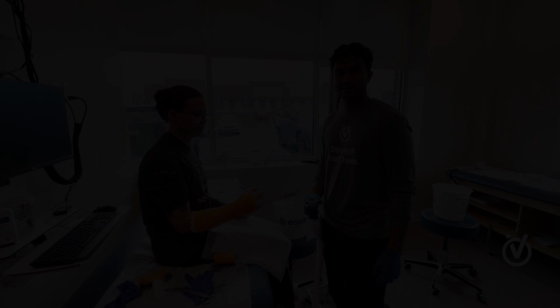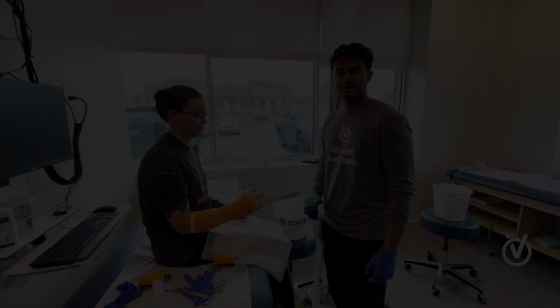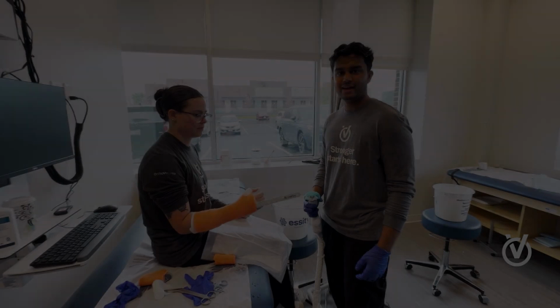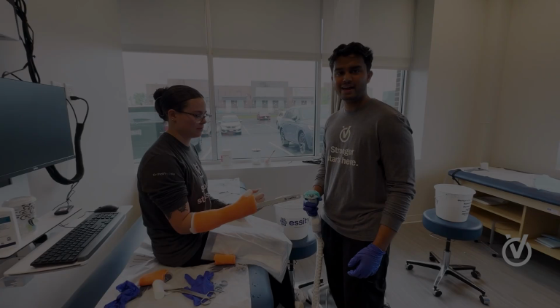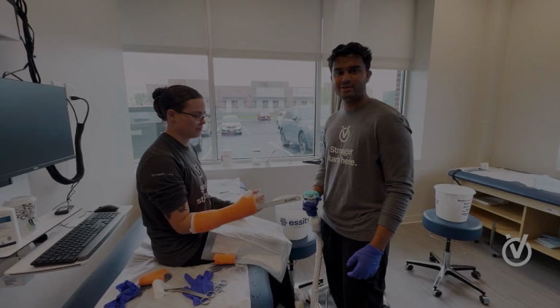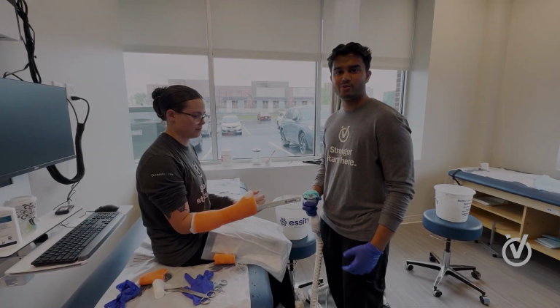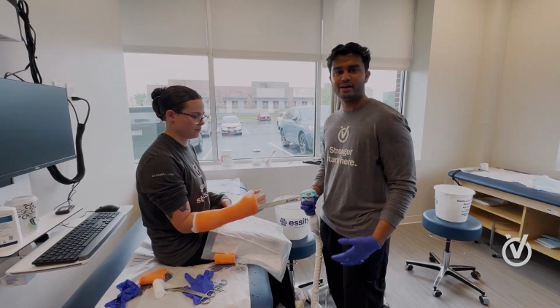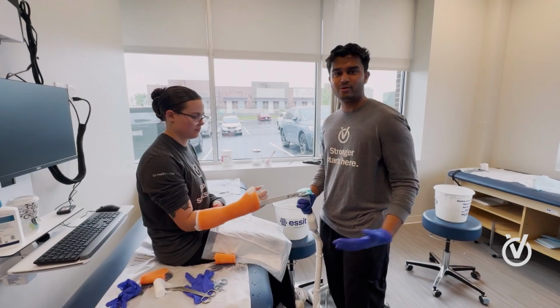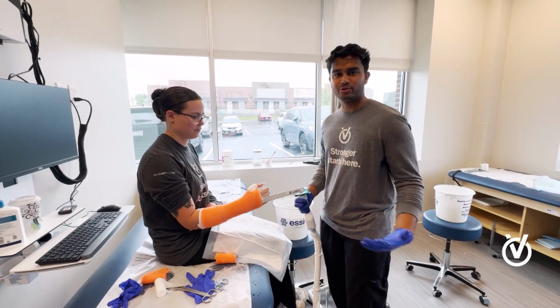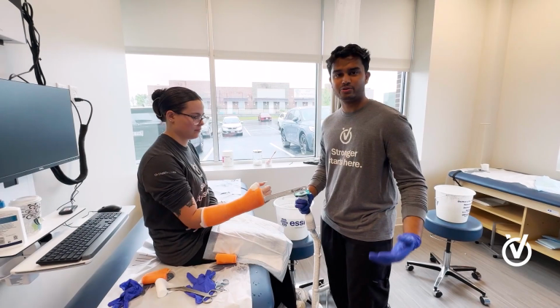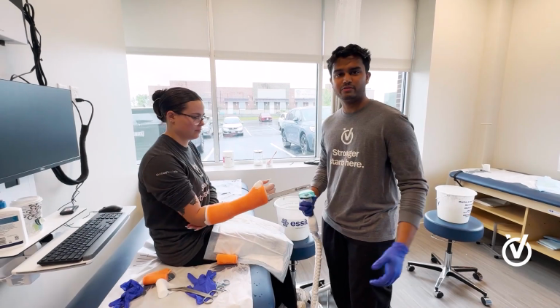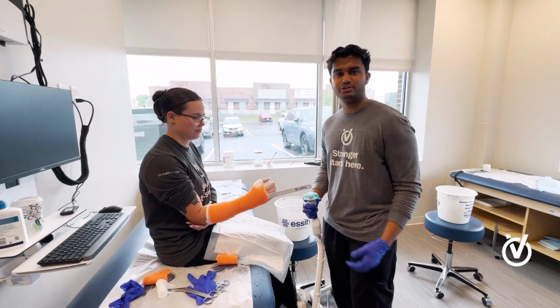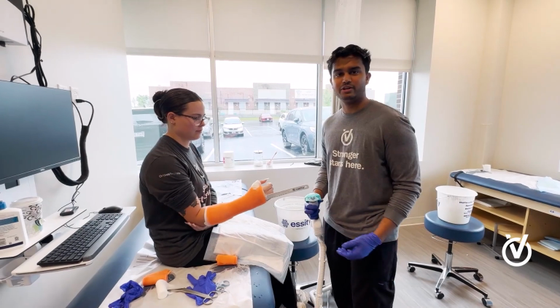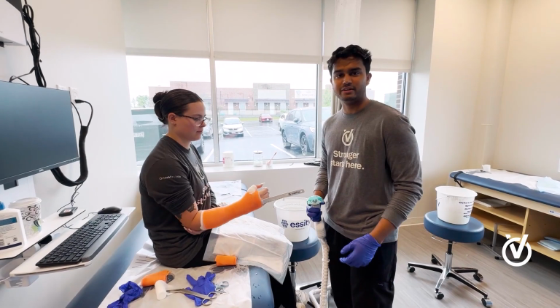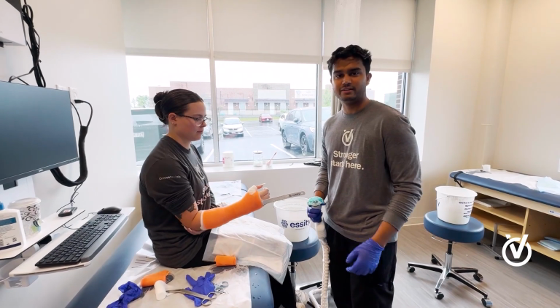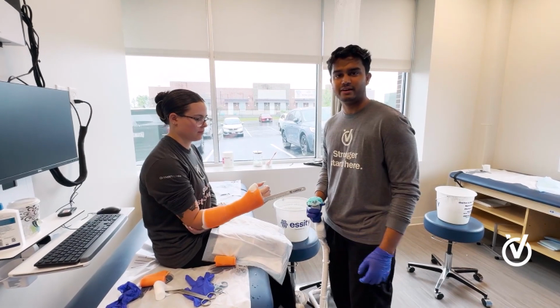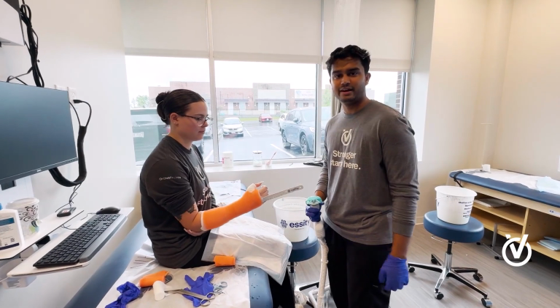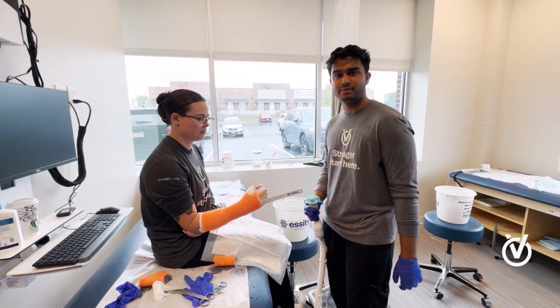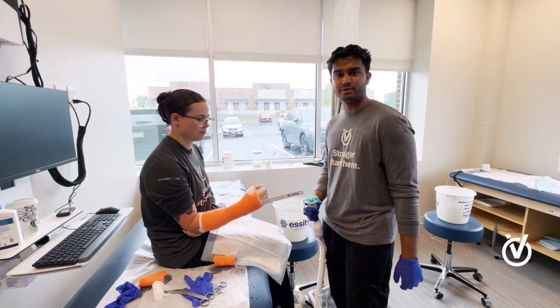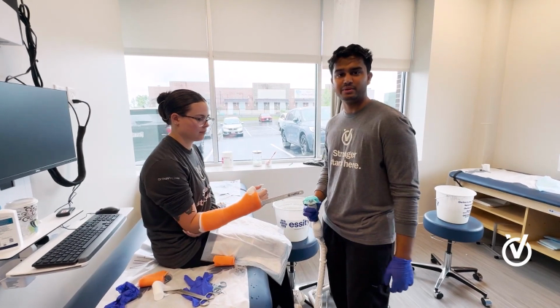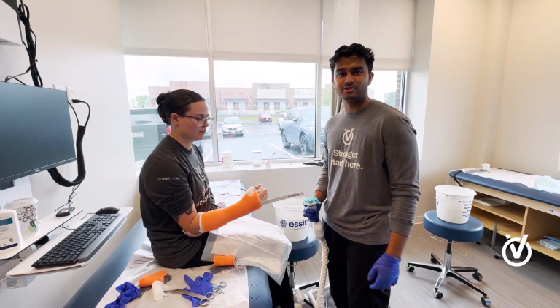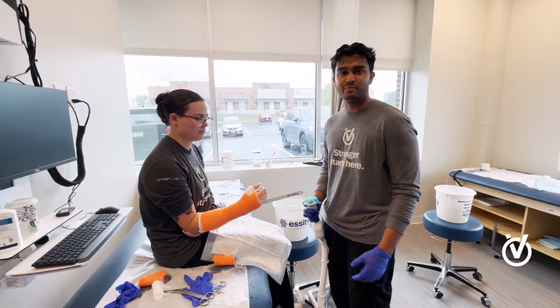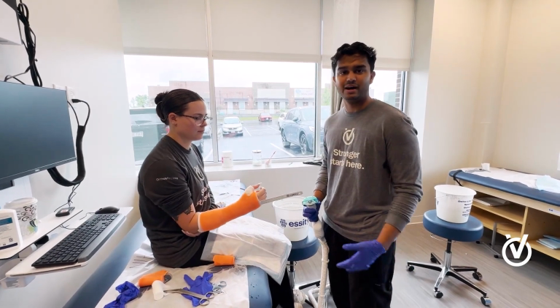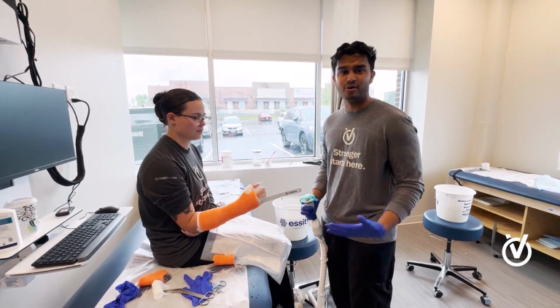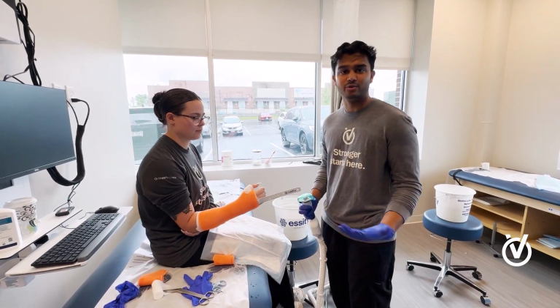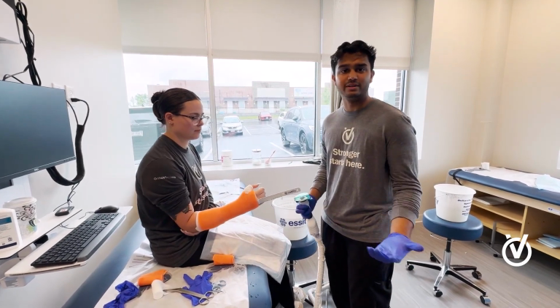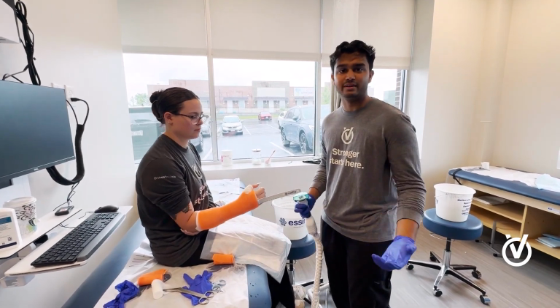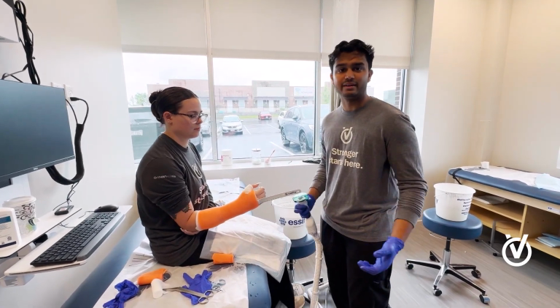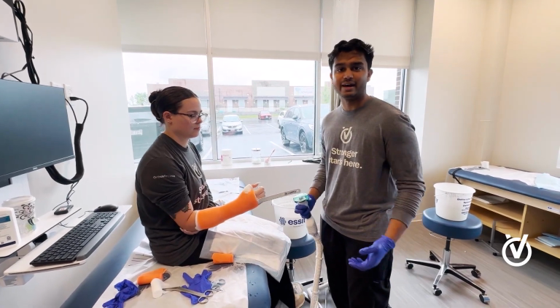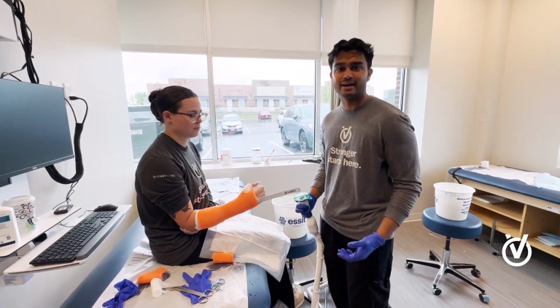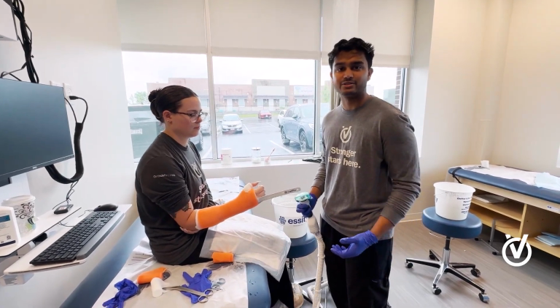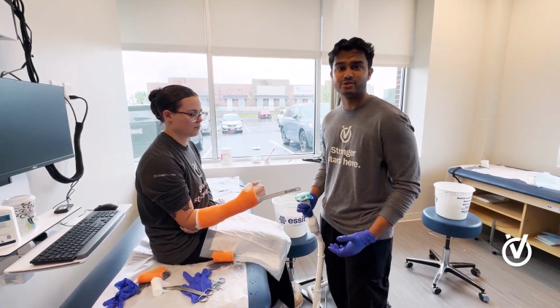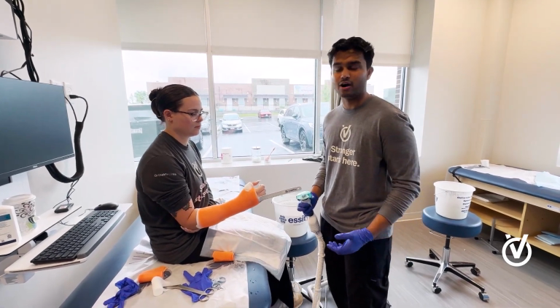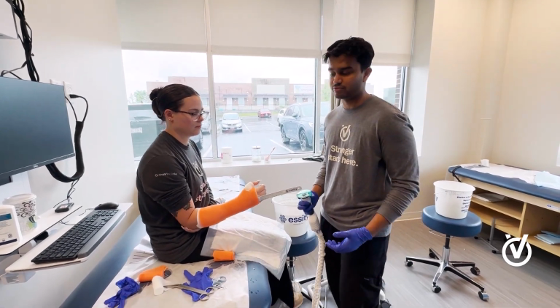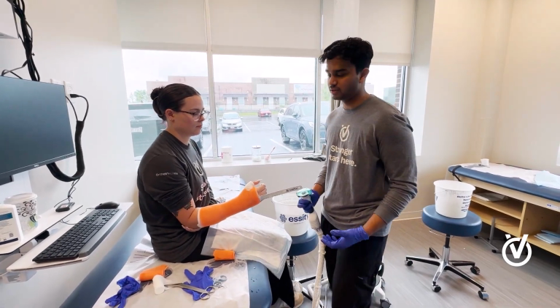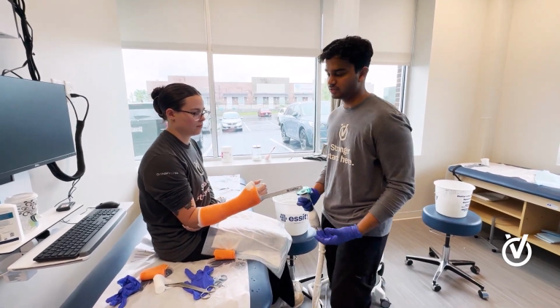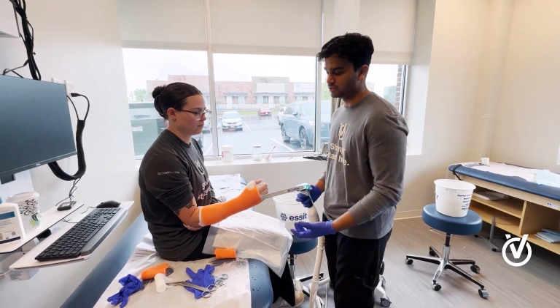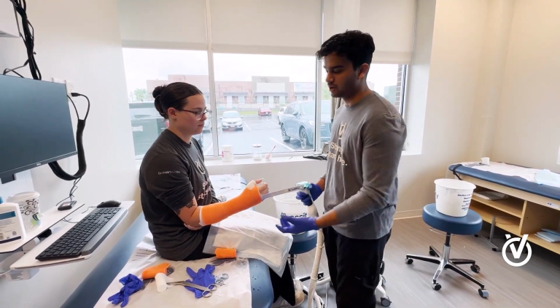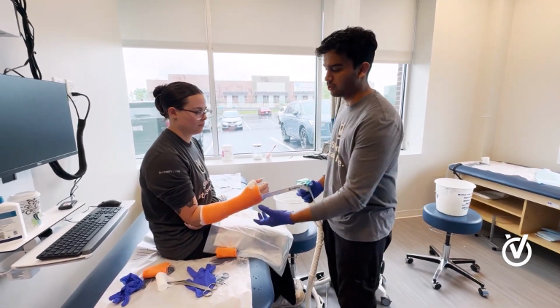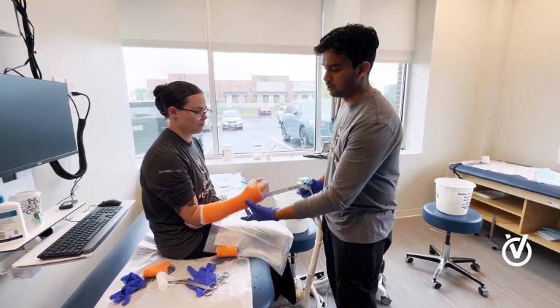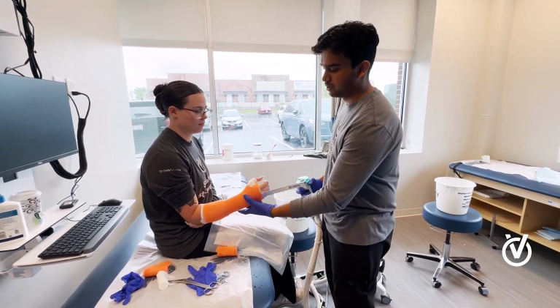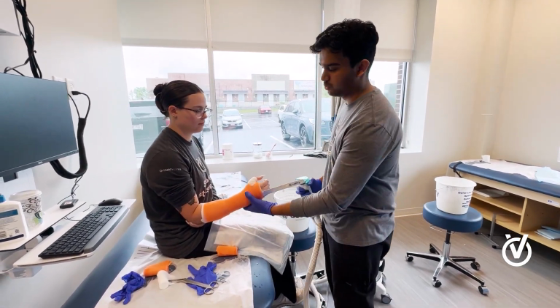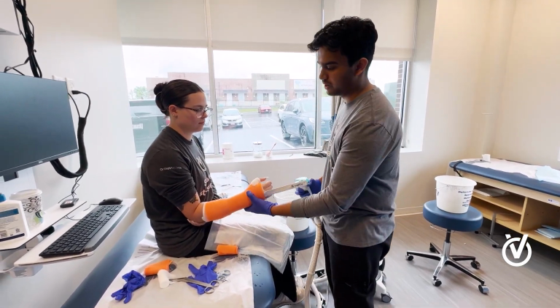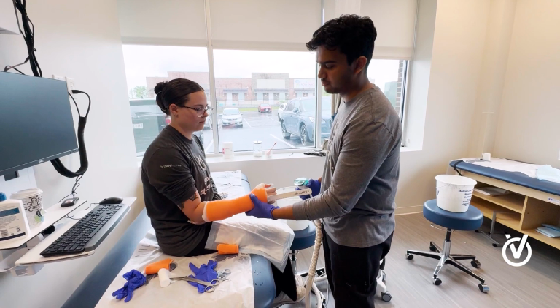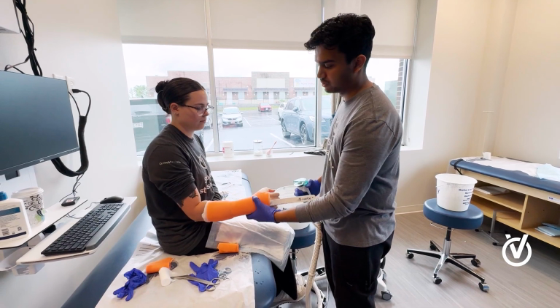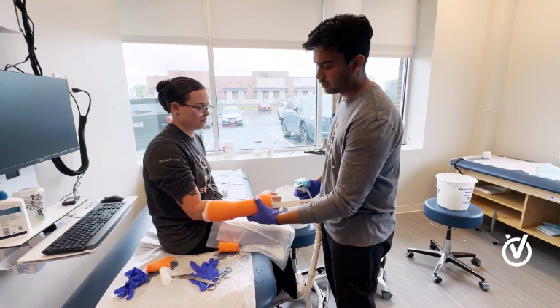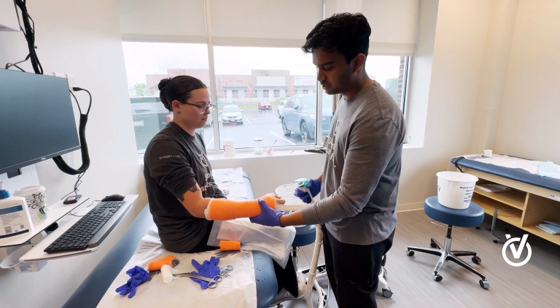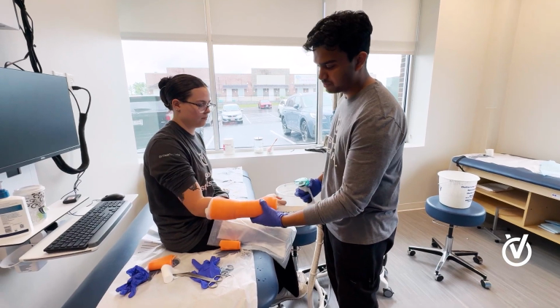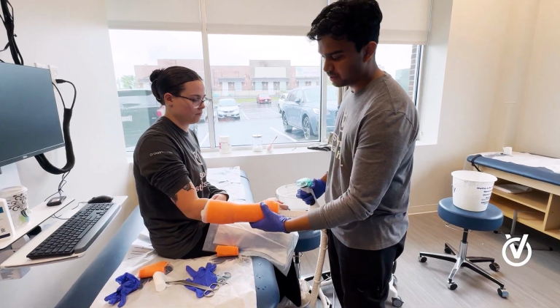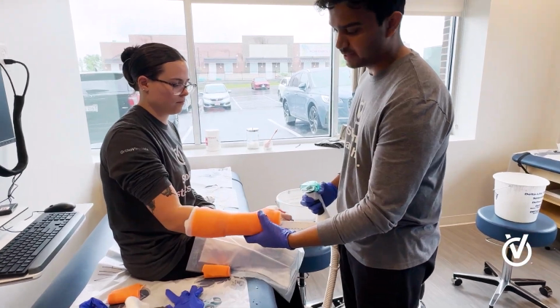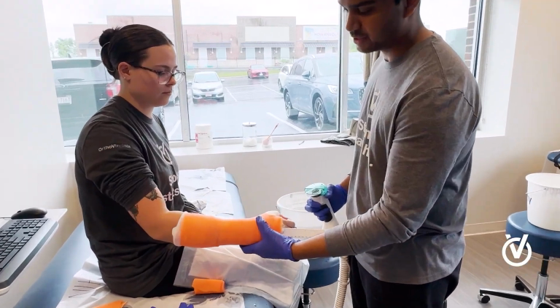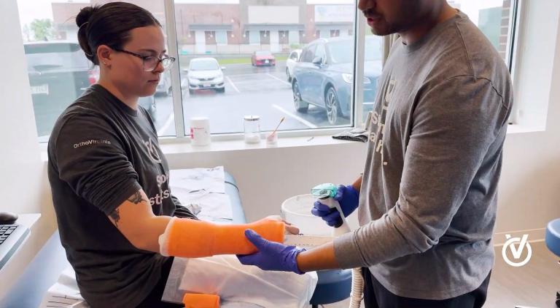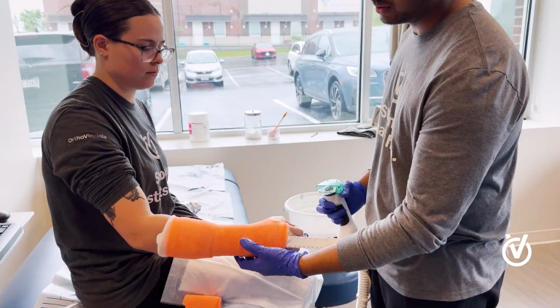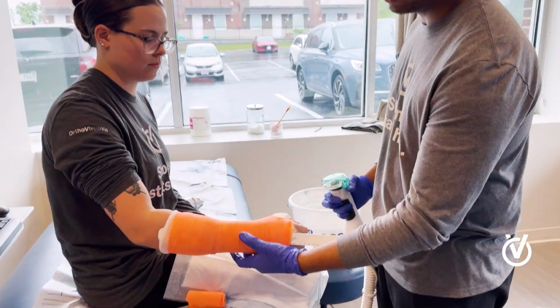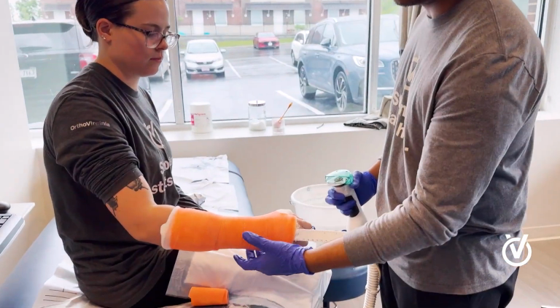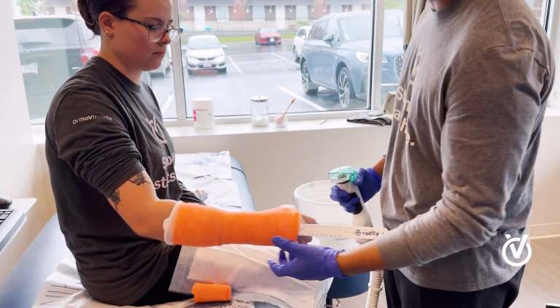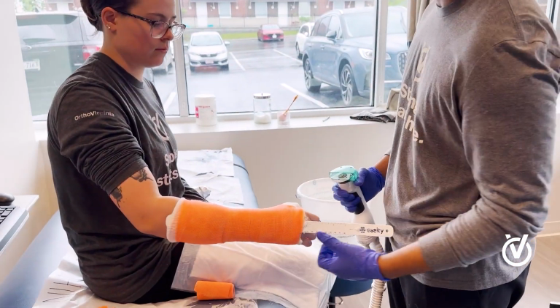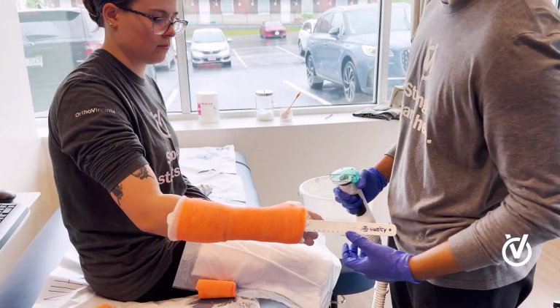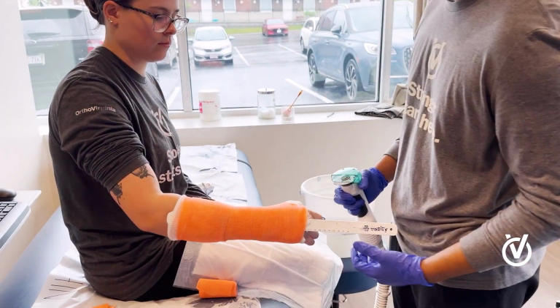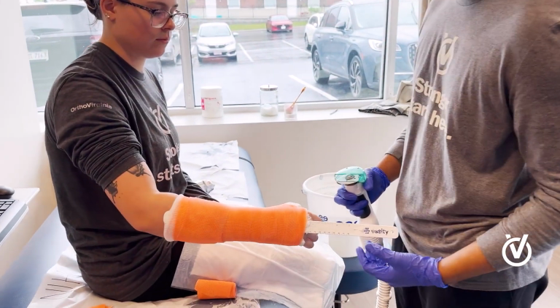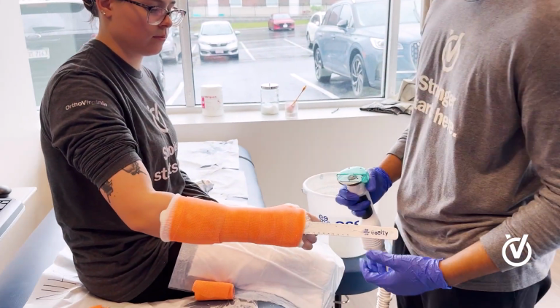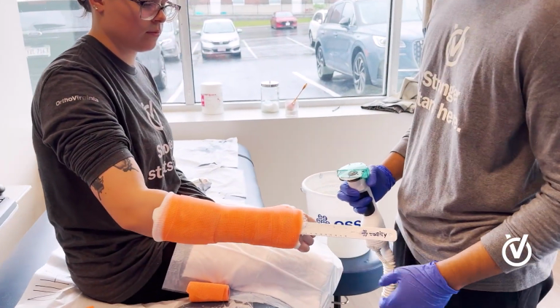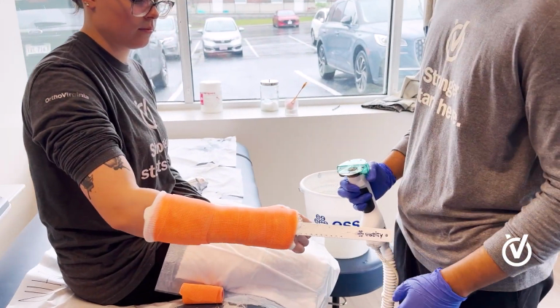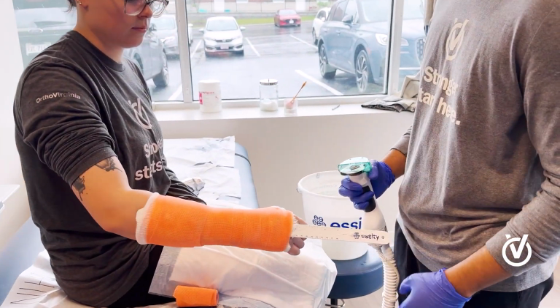We're at OrthoVirginia today and I'm going to be talking about how we take a cast off. We have our lovely patient with the short arm cast.